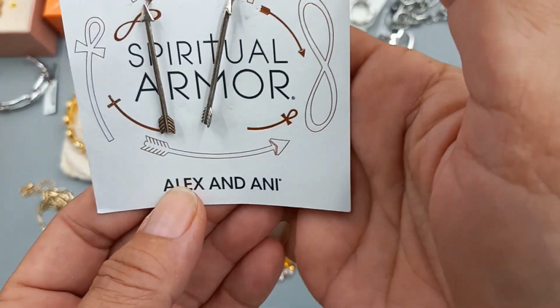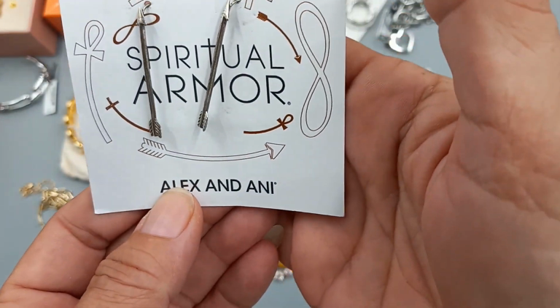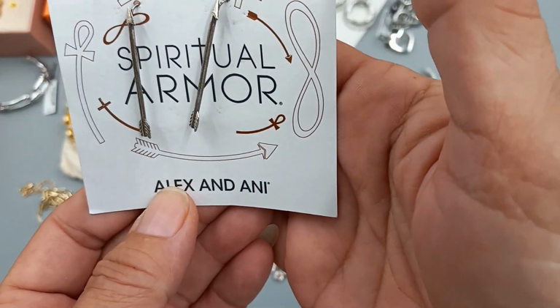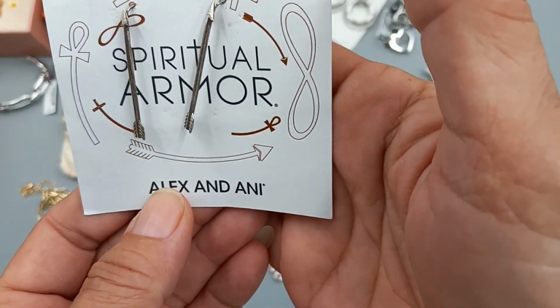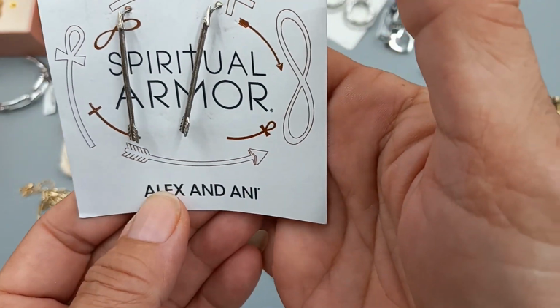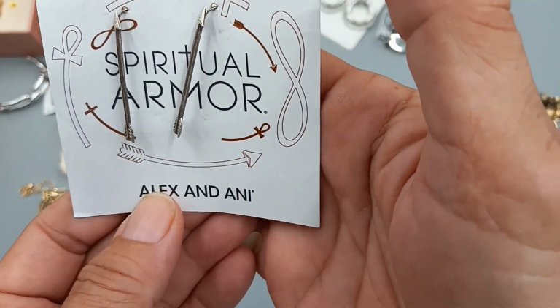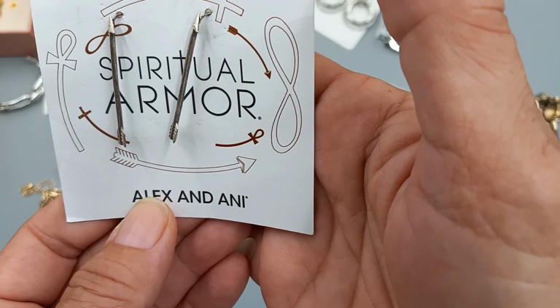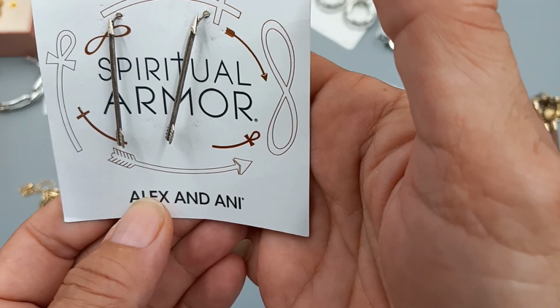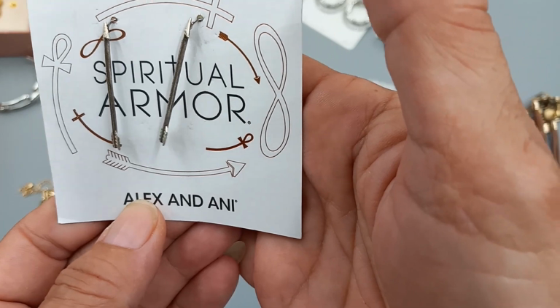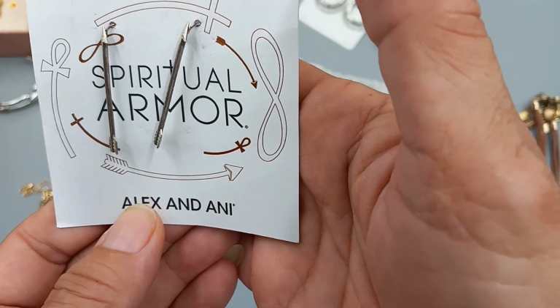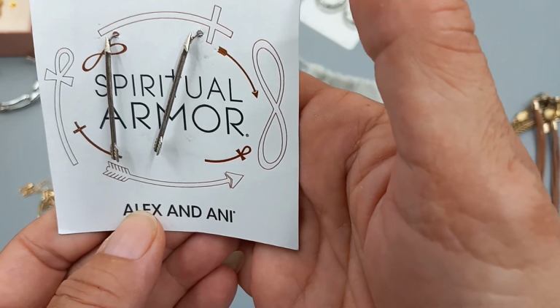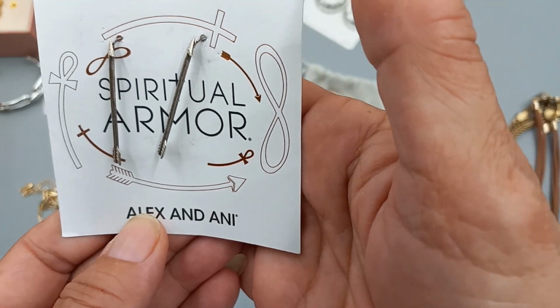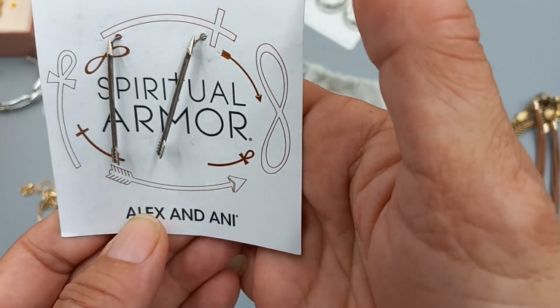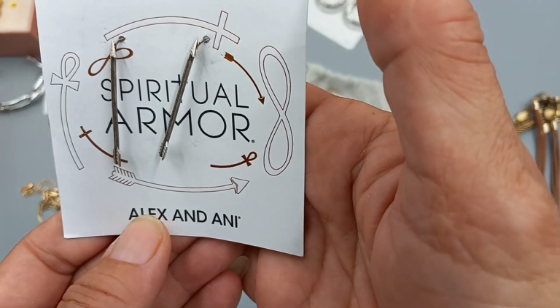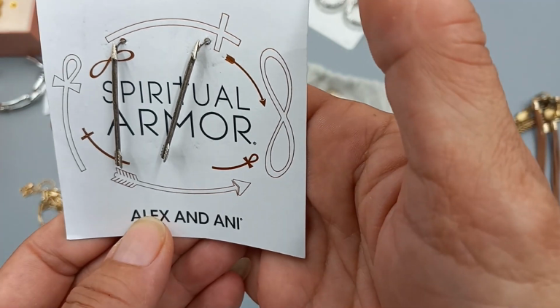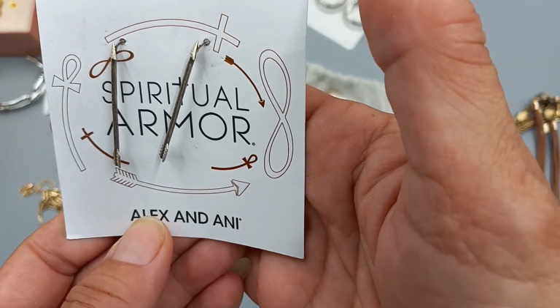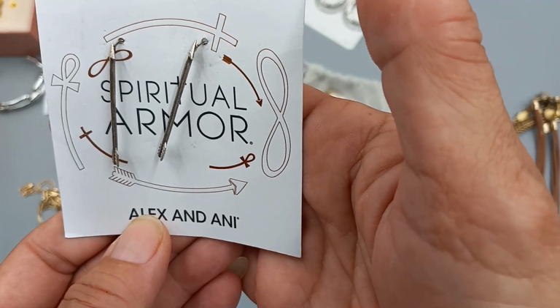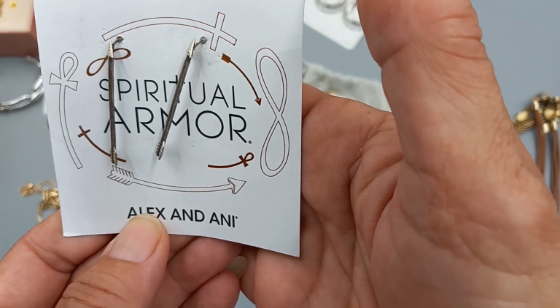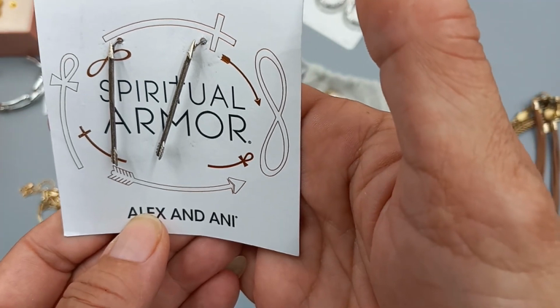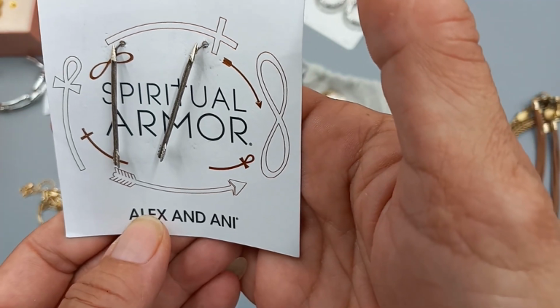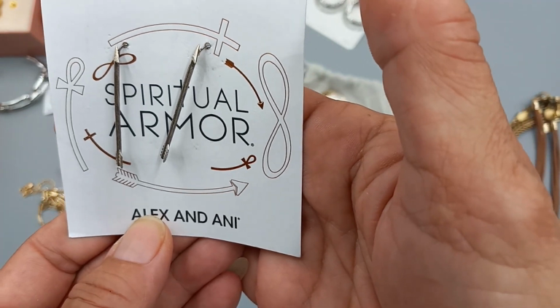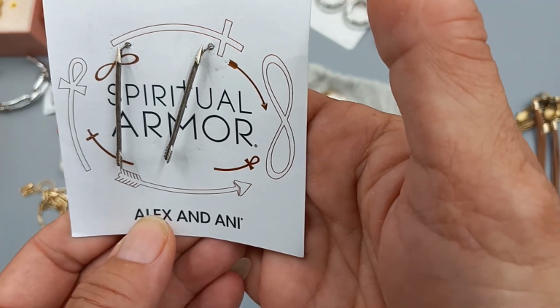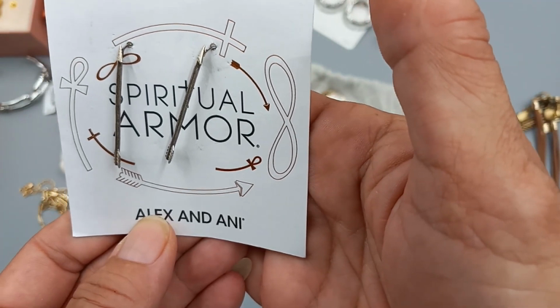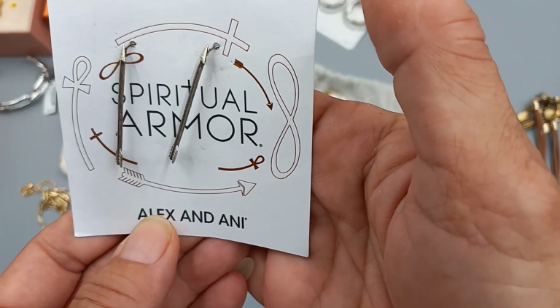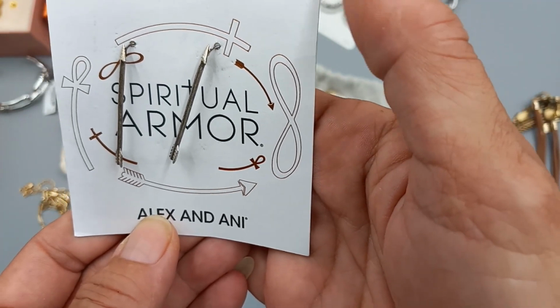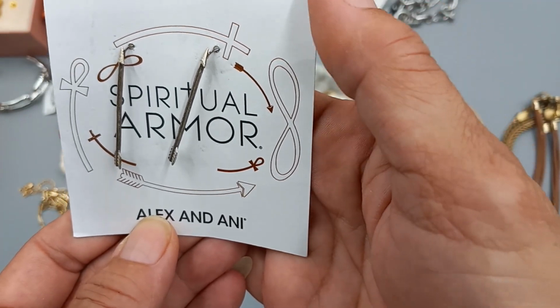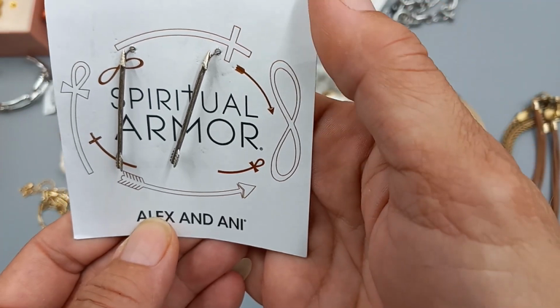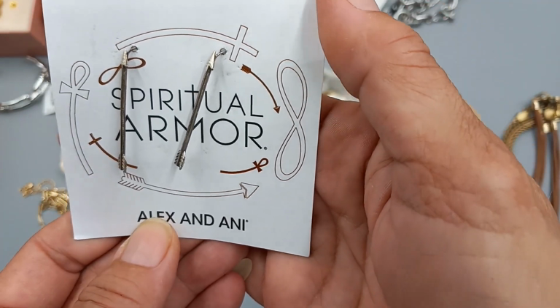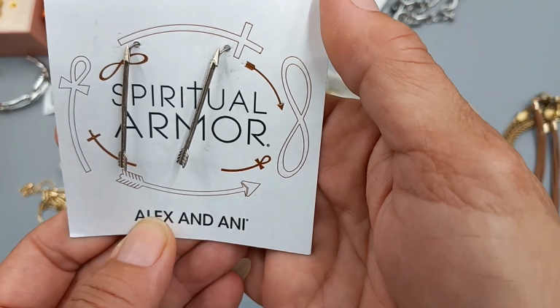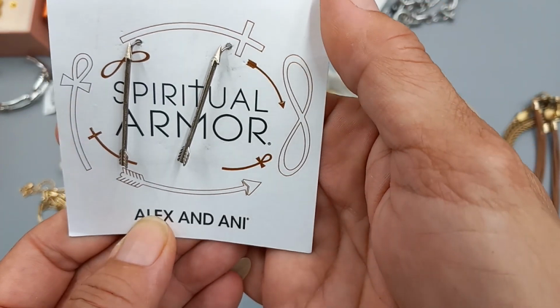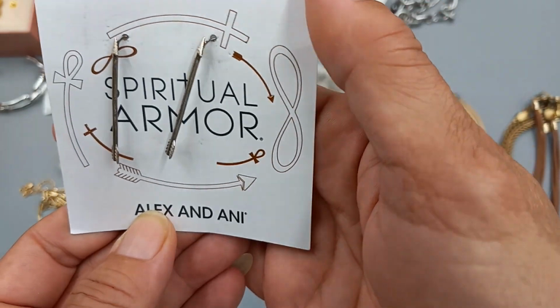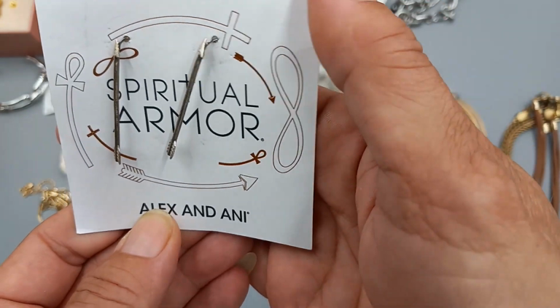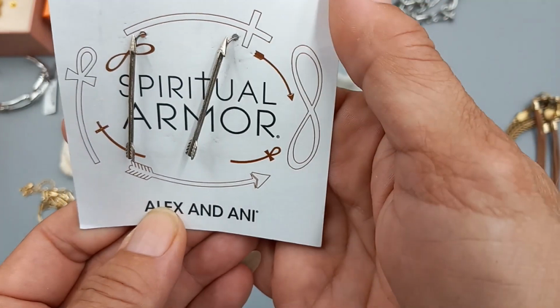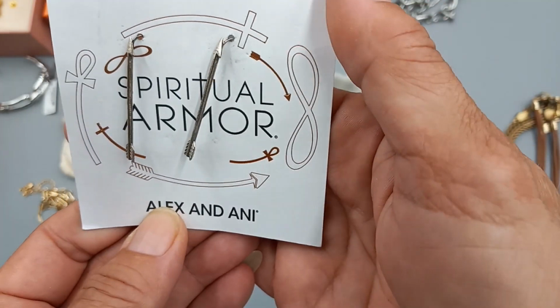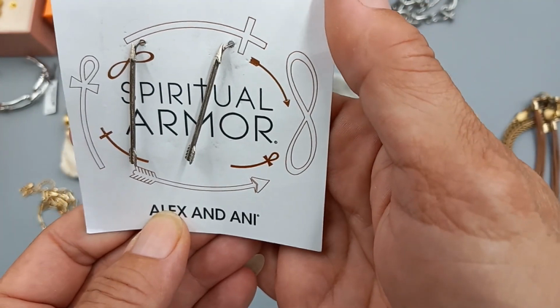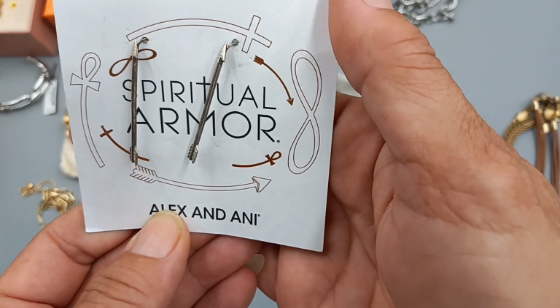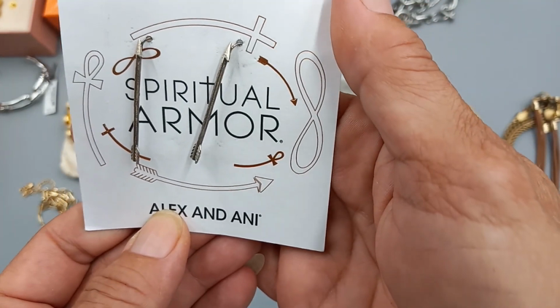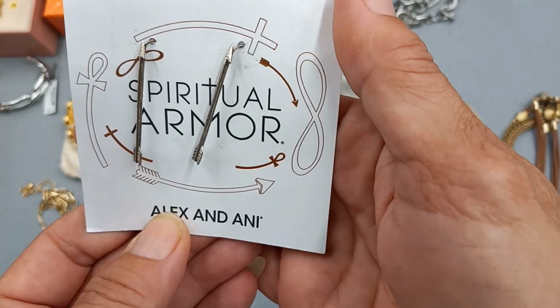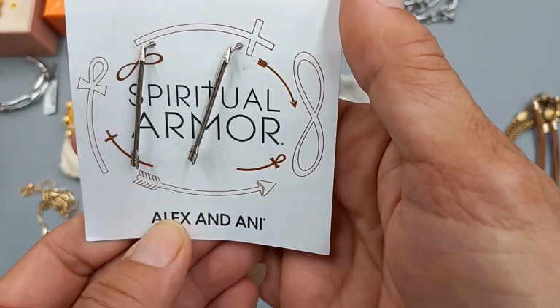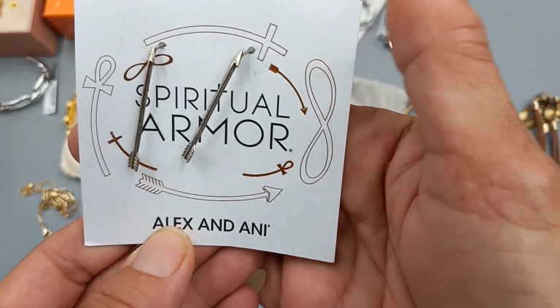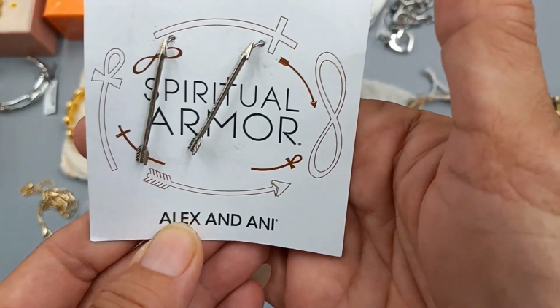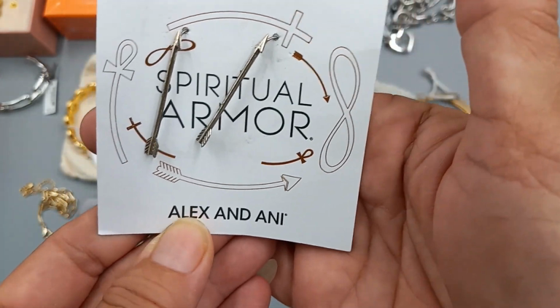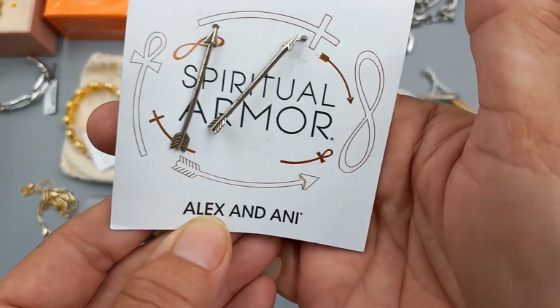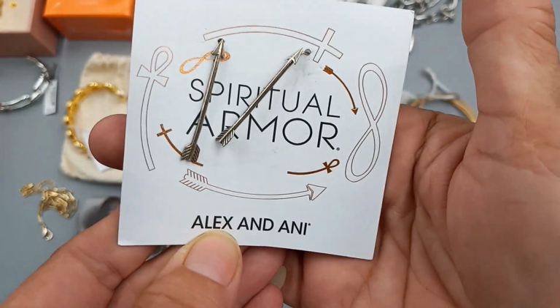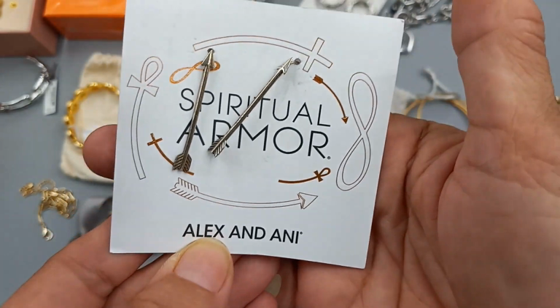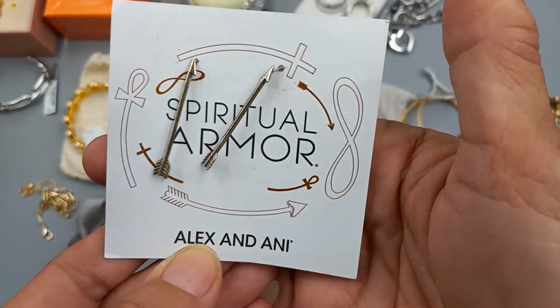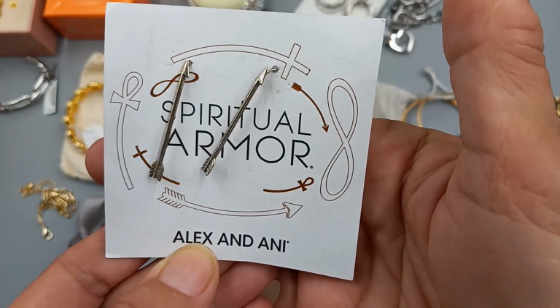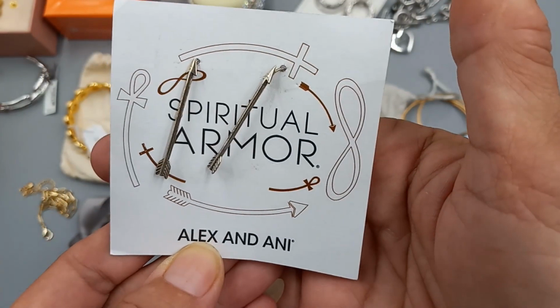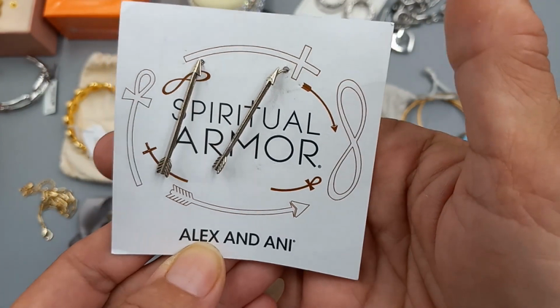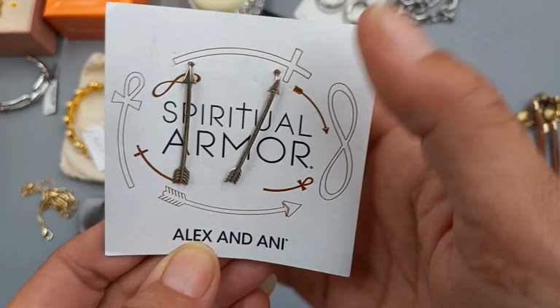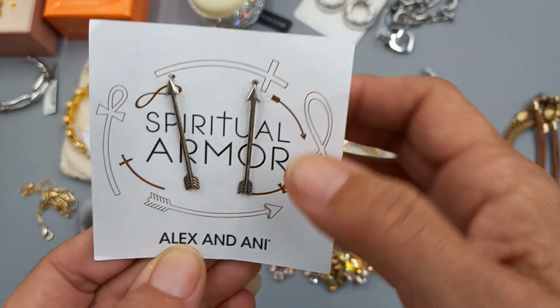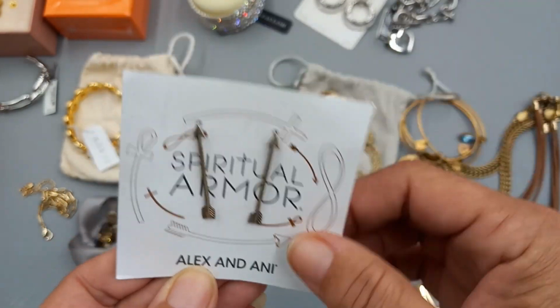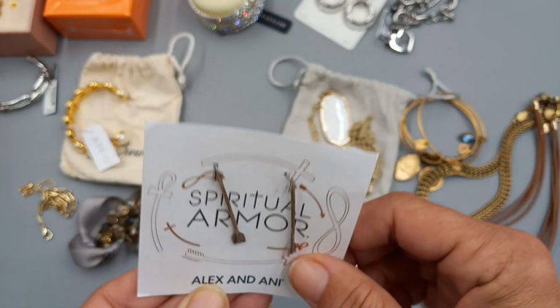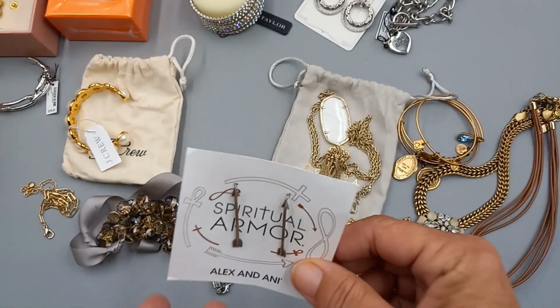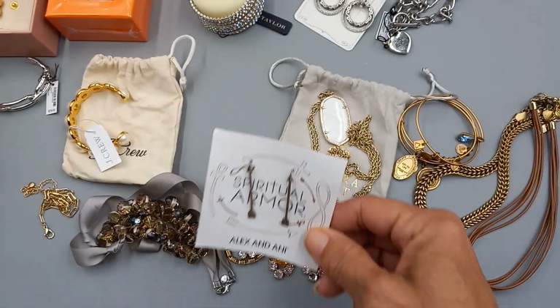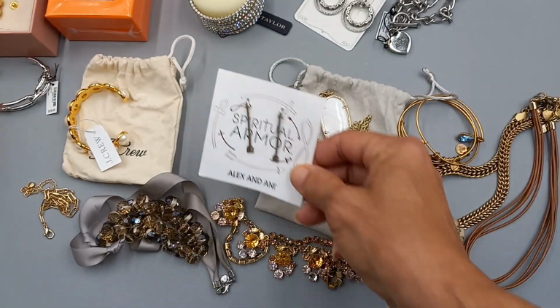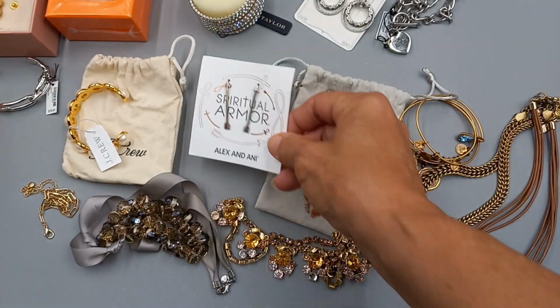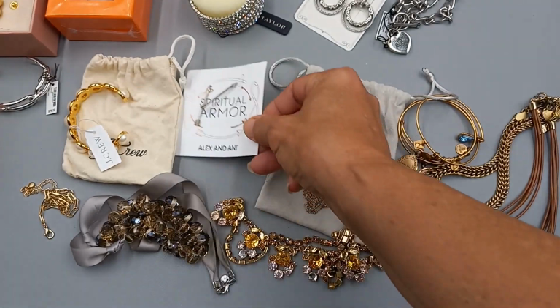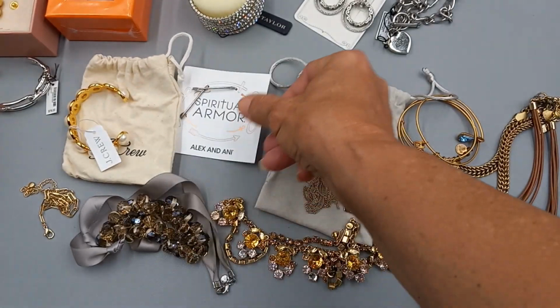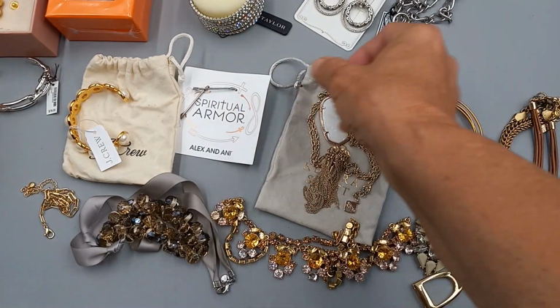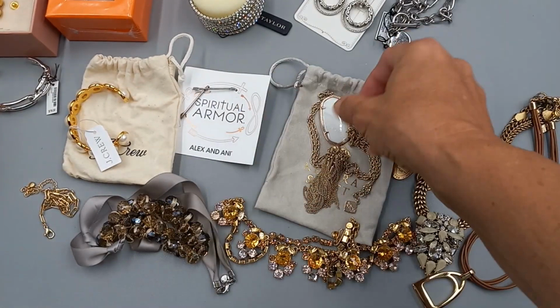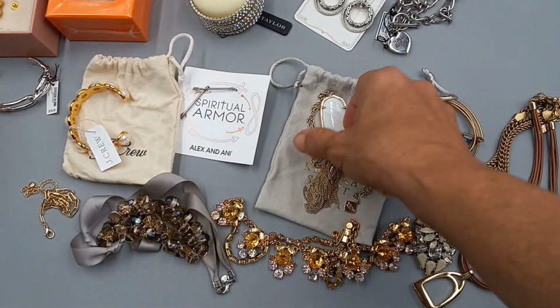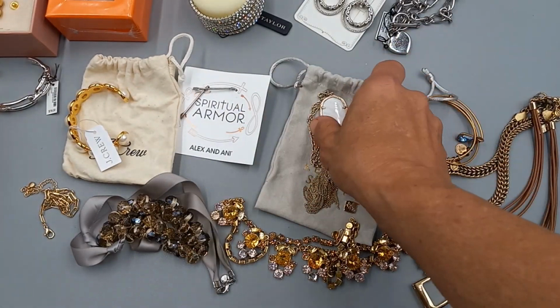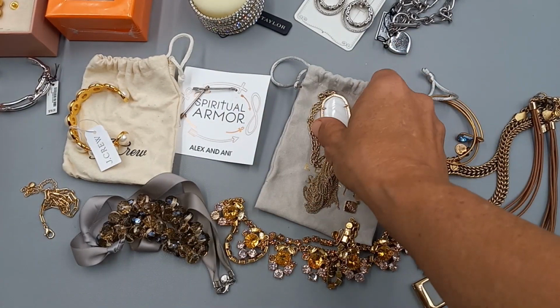We have some sterling silver Spiritual Armor arrow Alex and Annie earrings — super sweet, new on the card. I was happy to see so many new-on-card items. For these we can do 10 dollars.